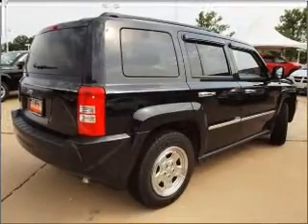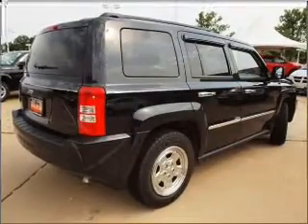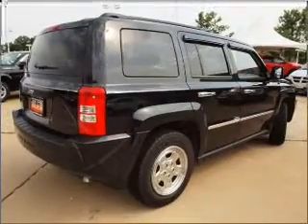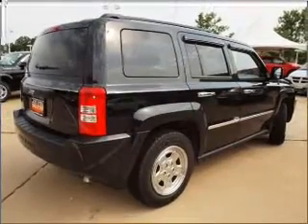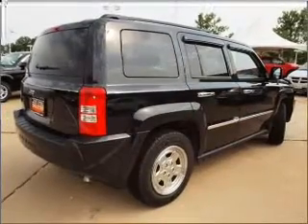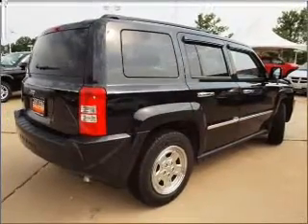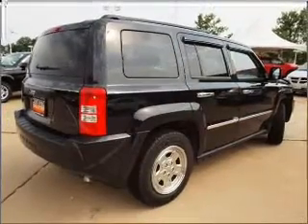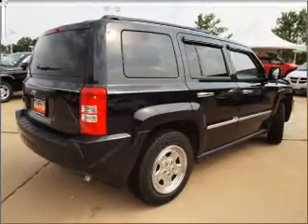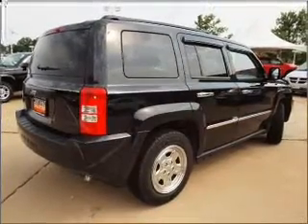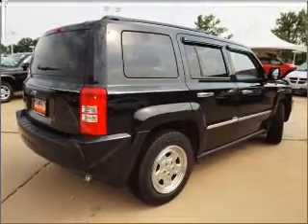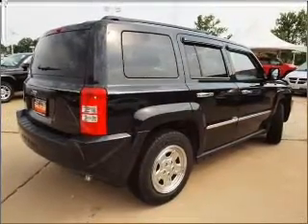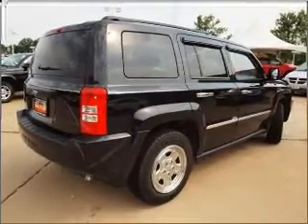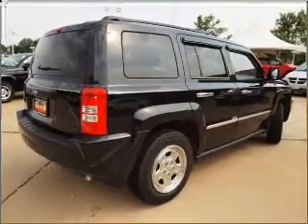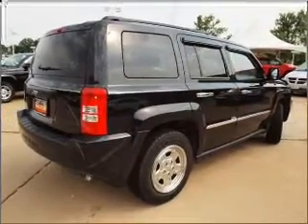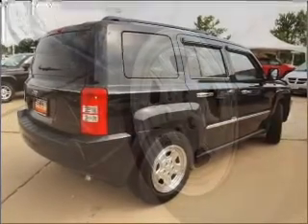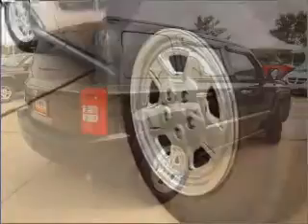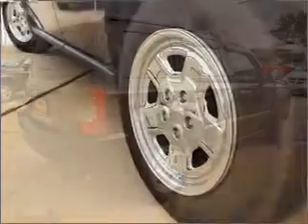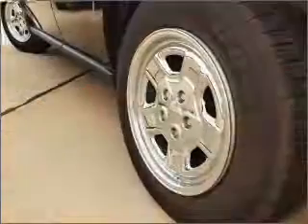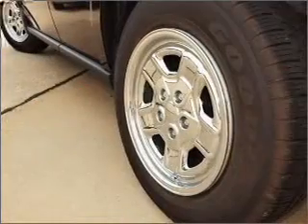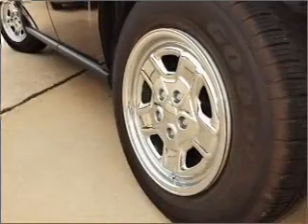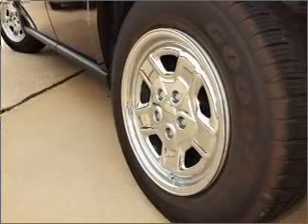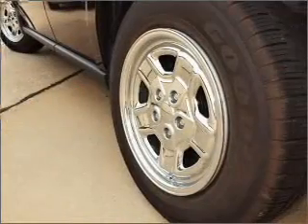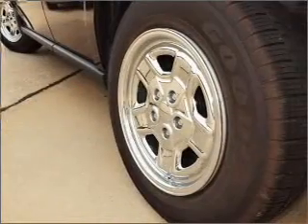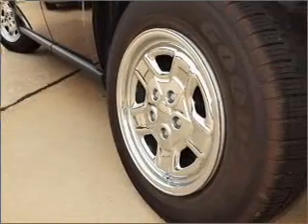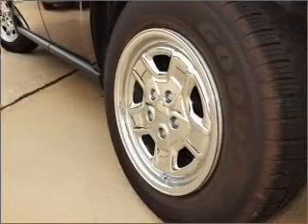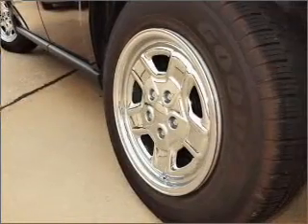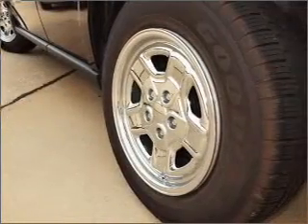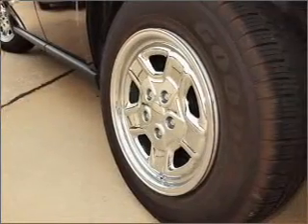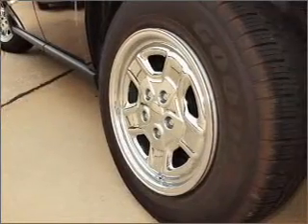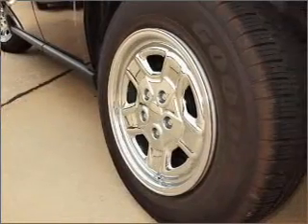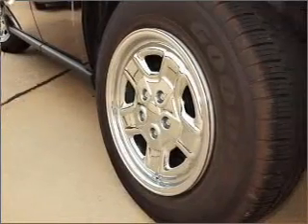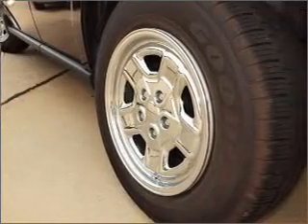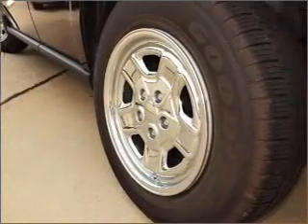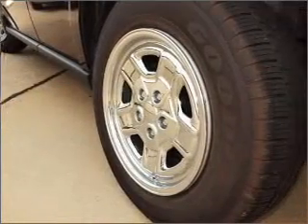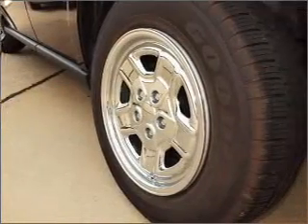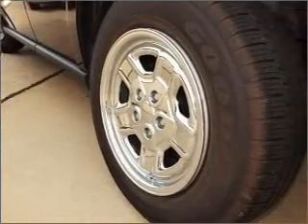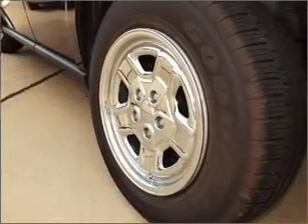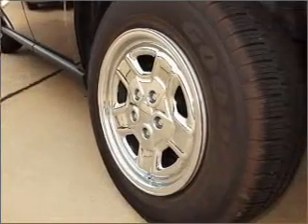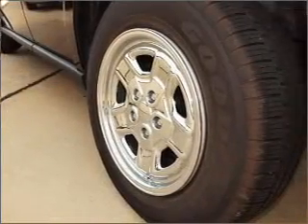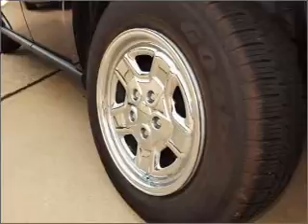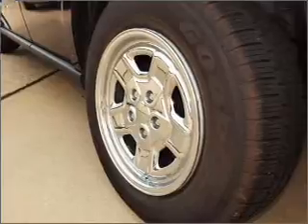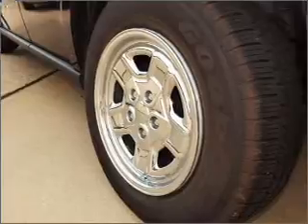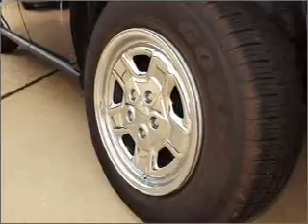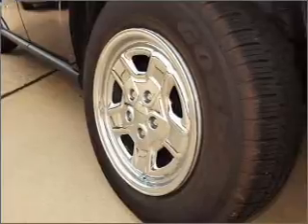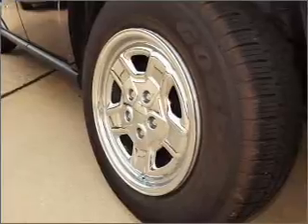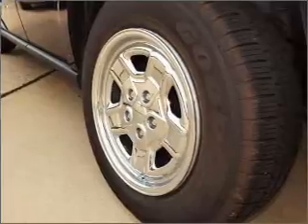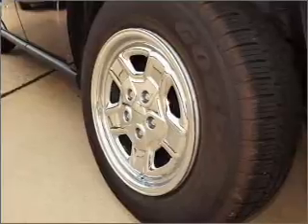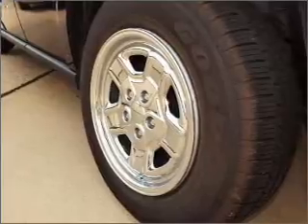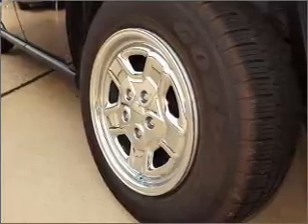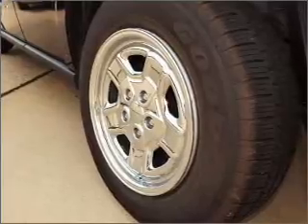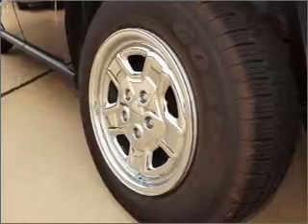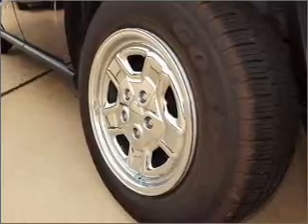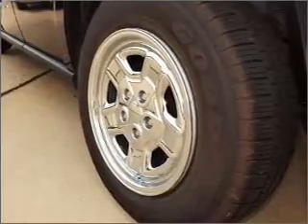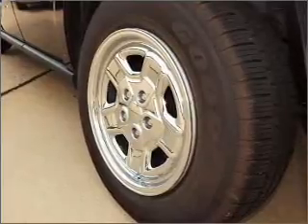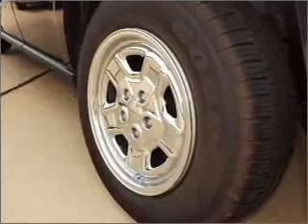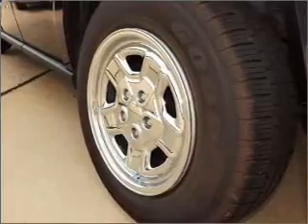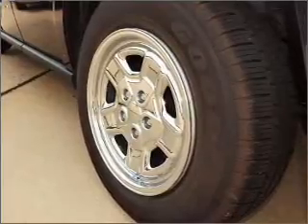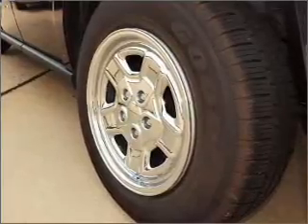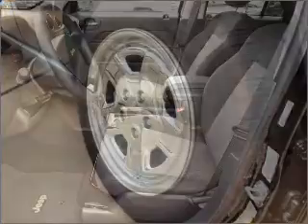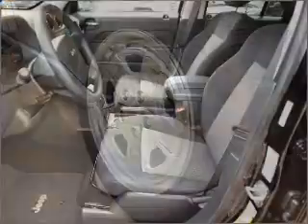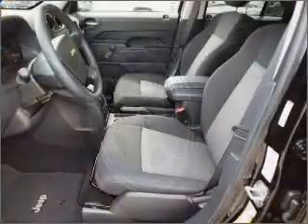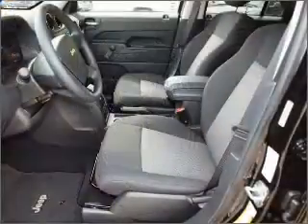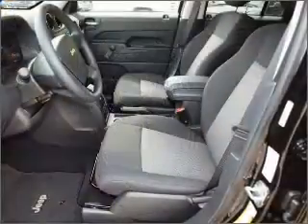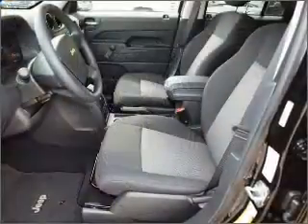With an efficient four-cylinder engine connected to a smooth shifting automatic transmission, premium wheels give a more luxurious look.